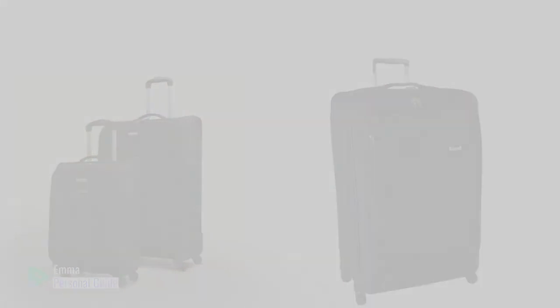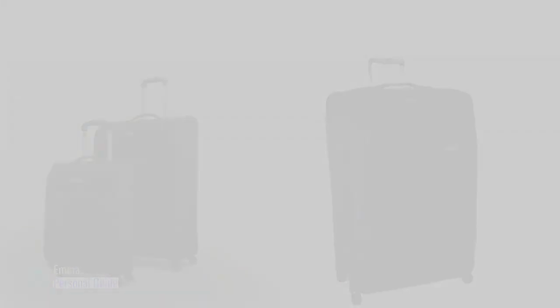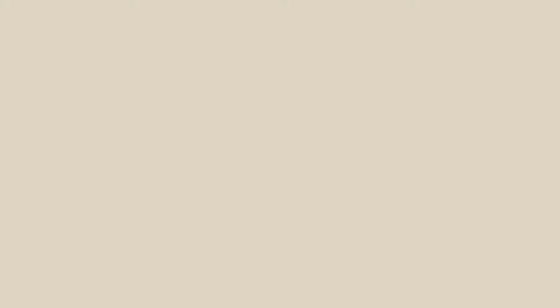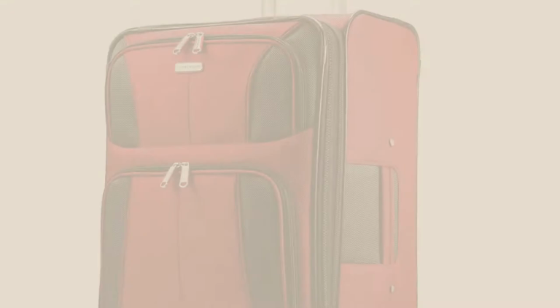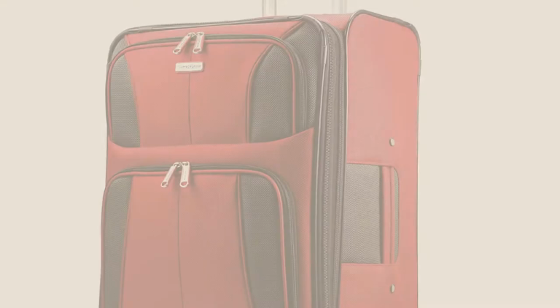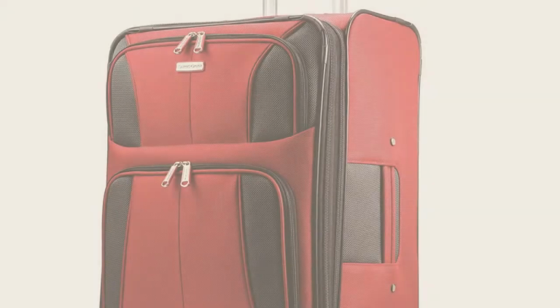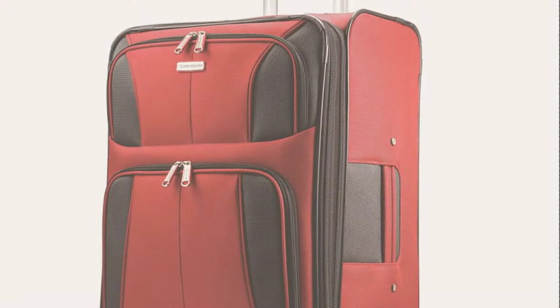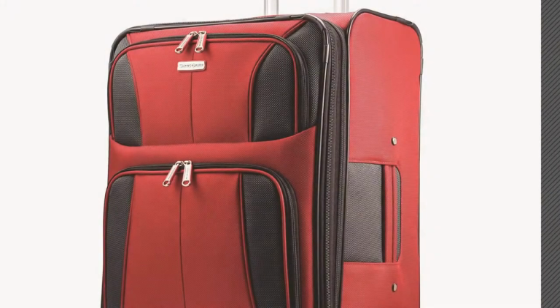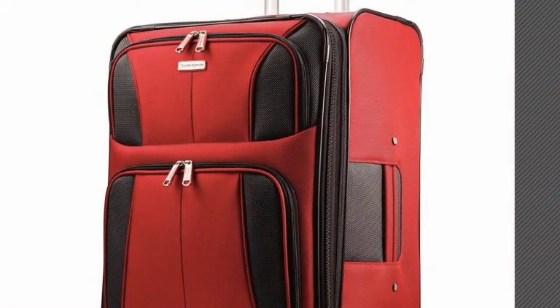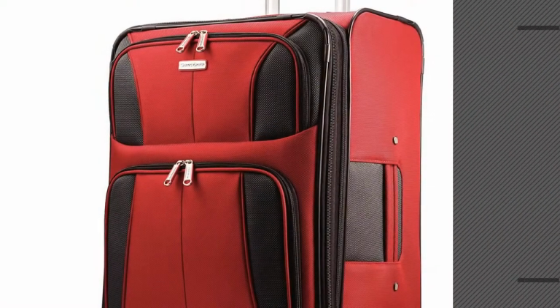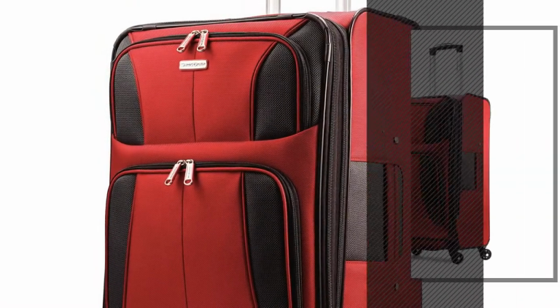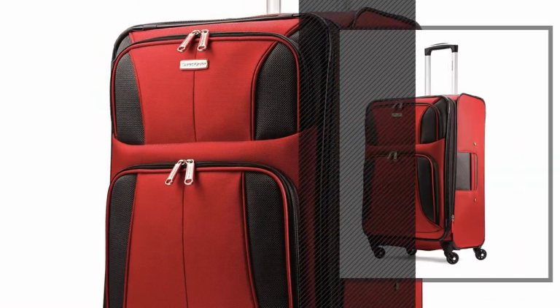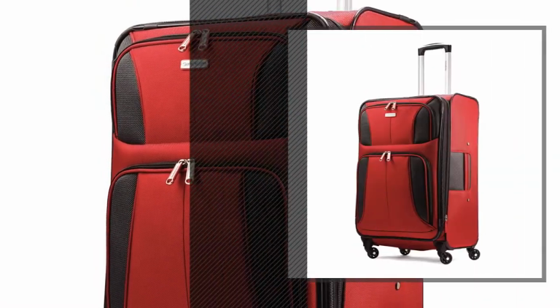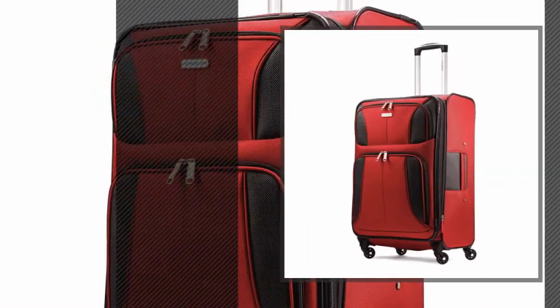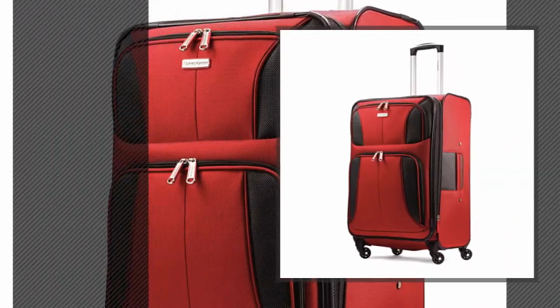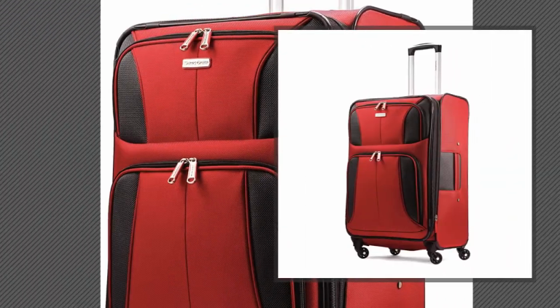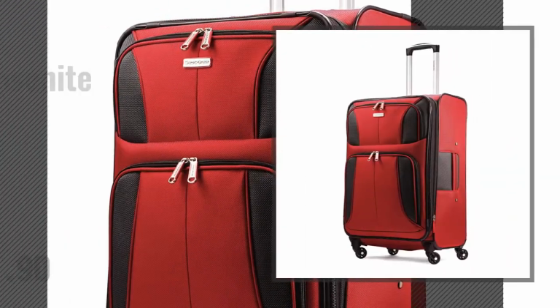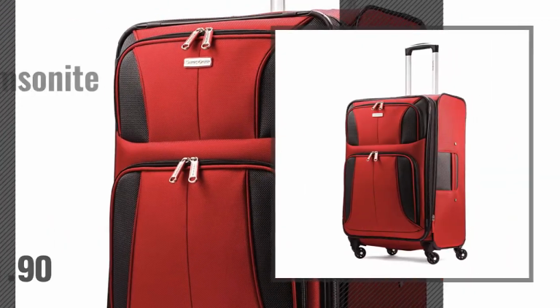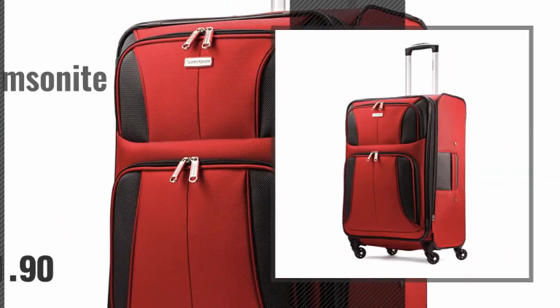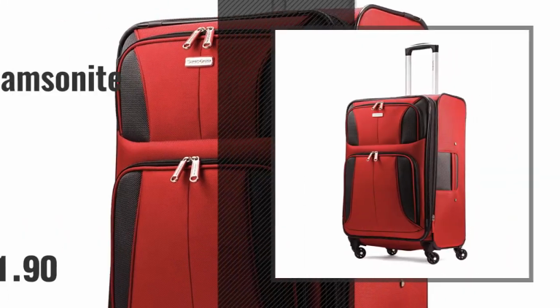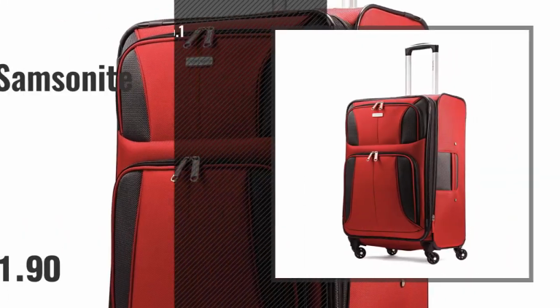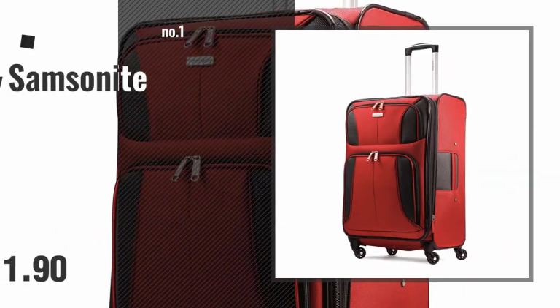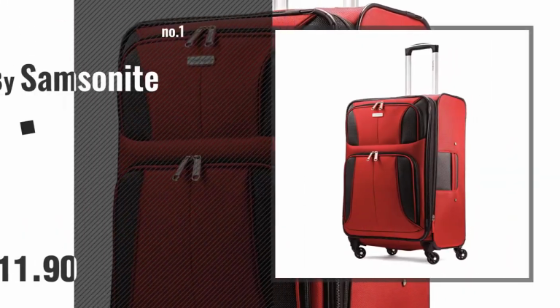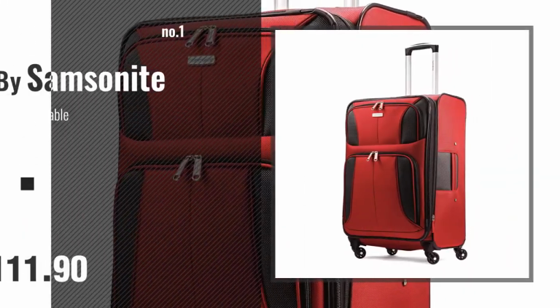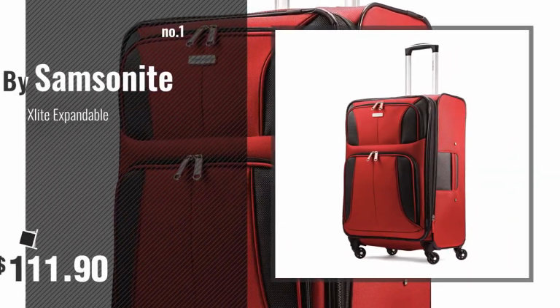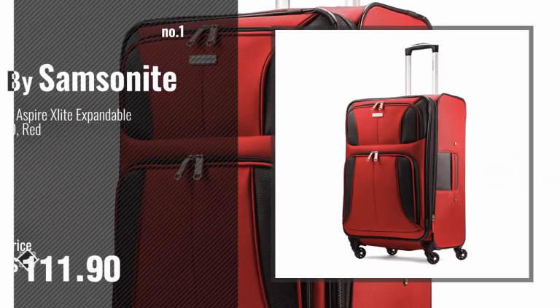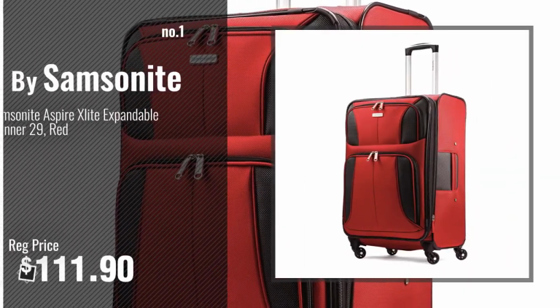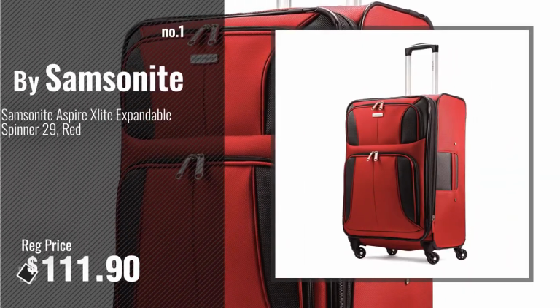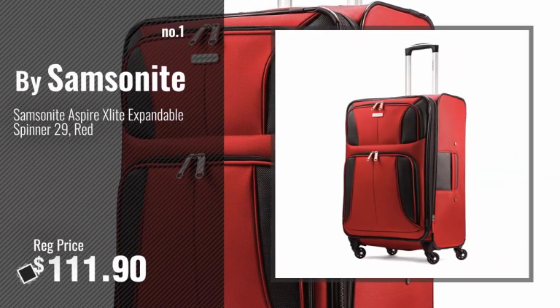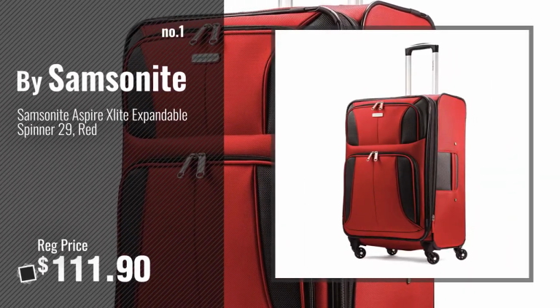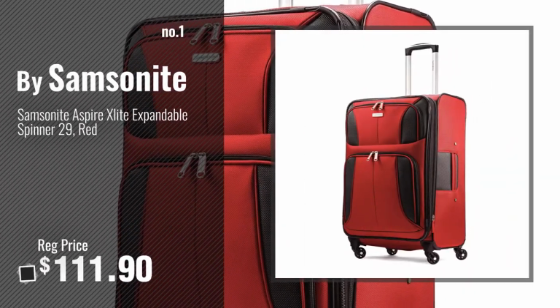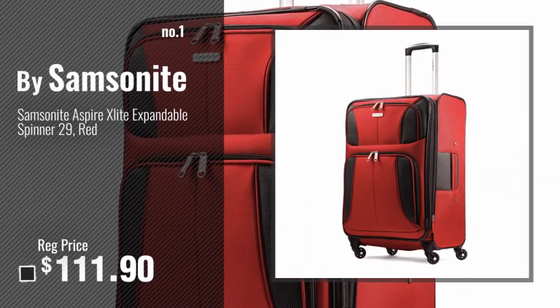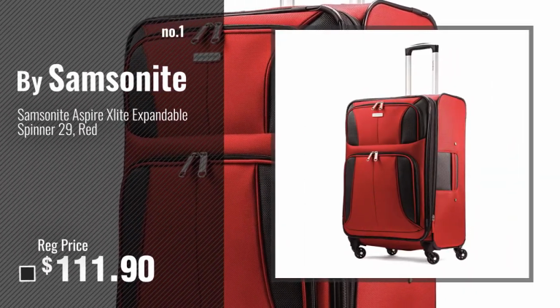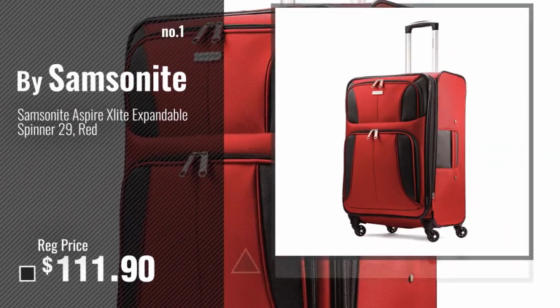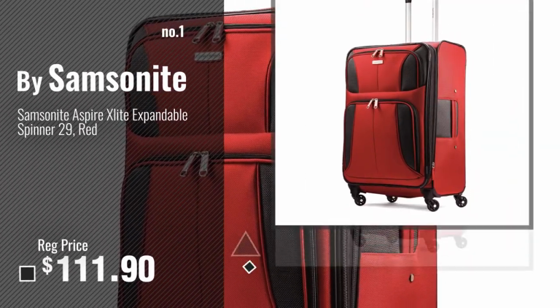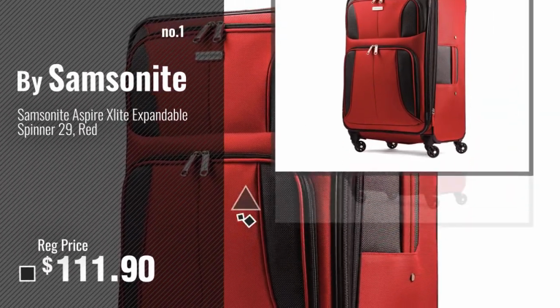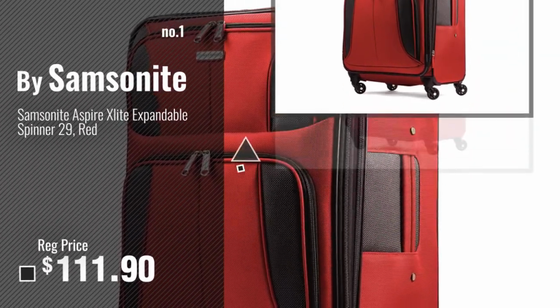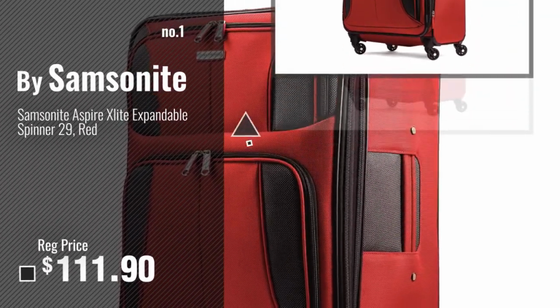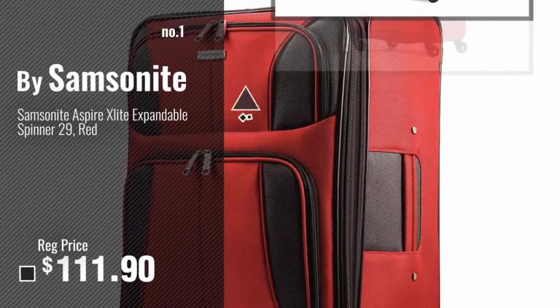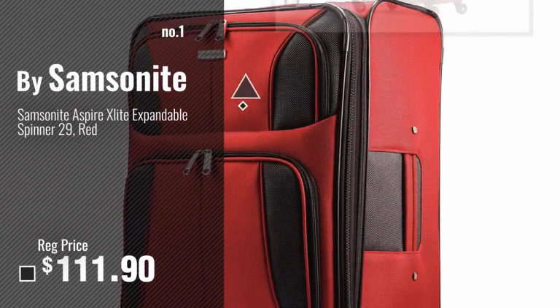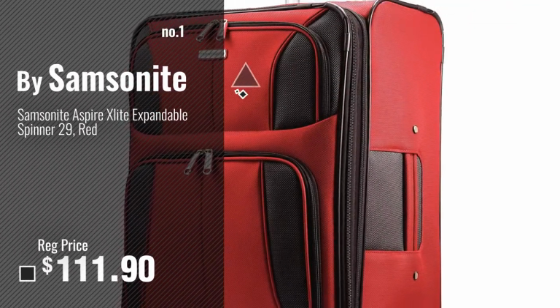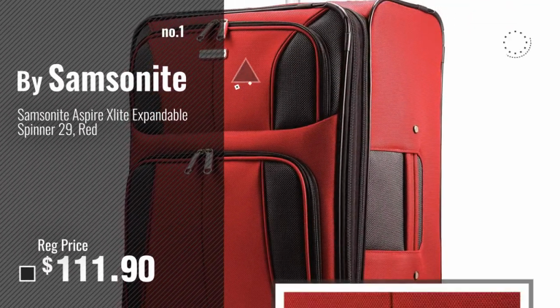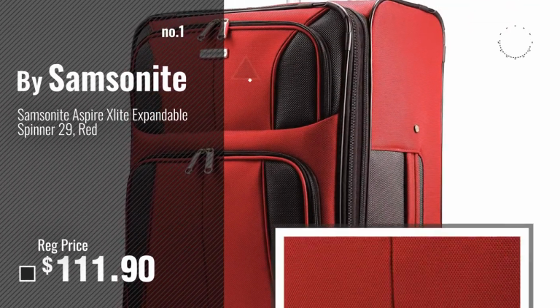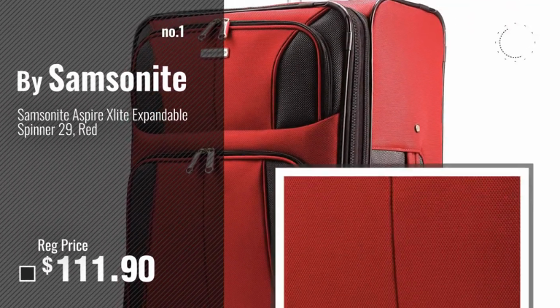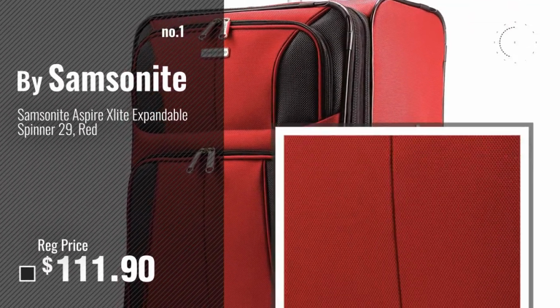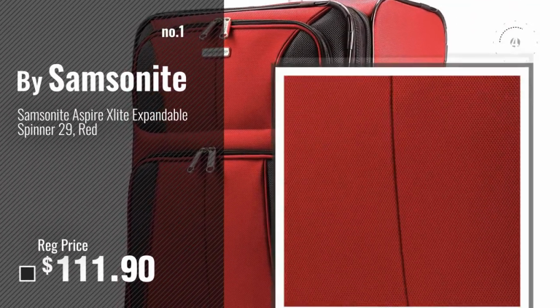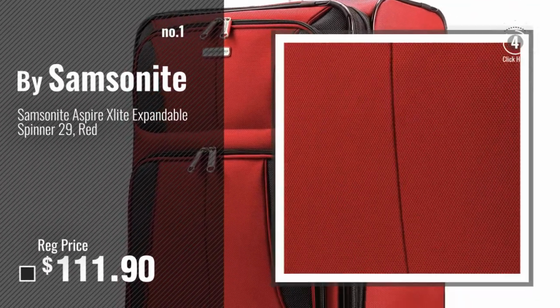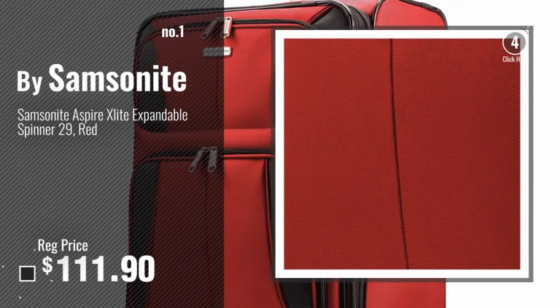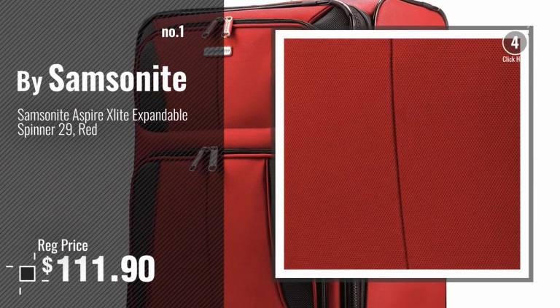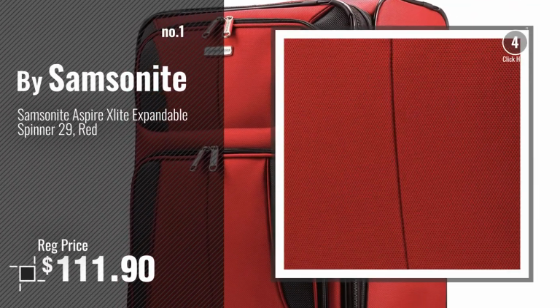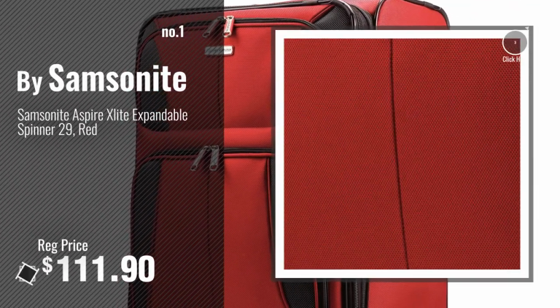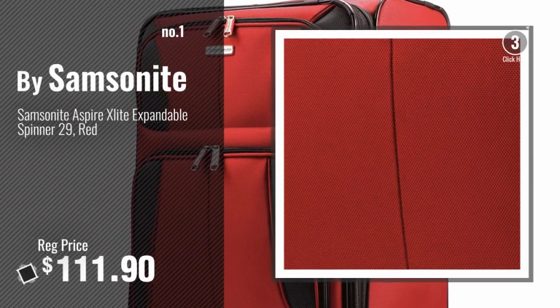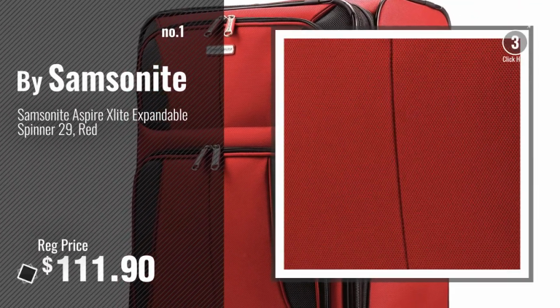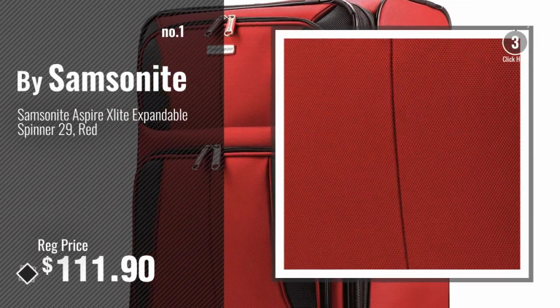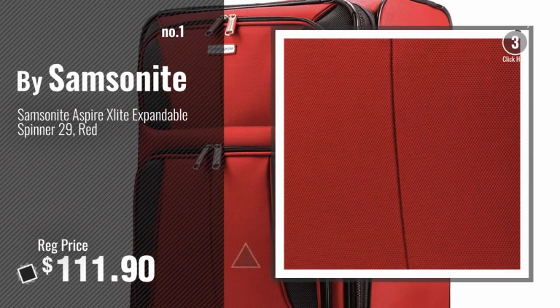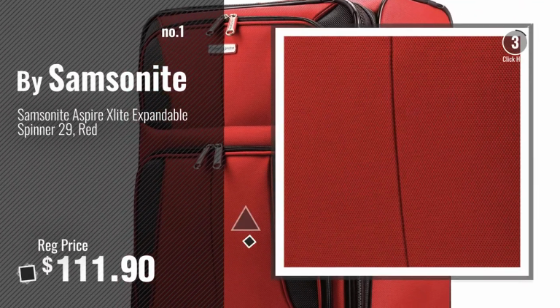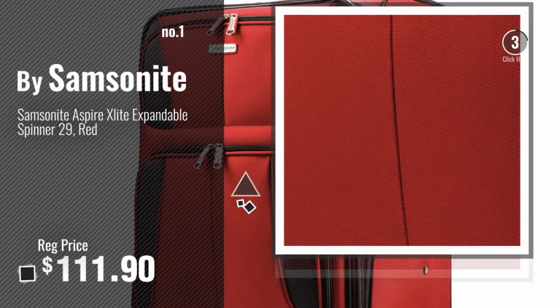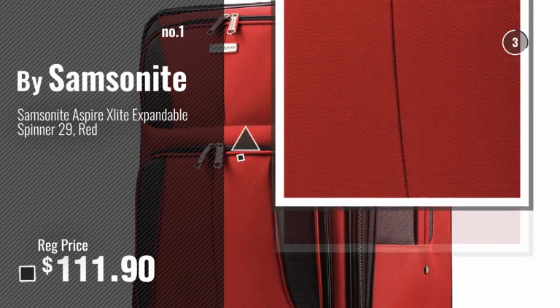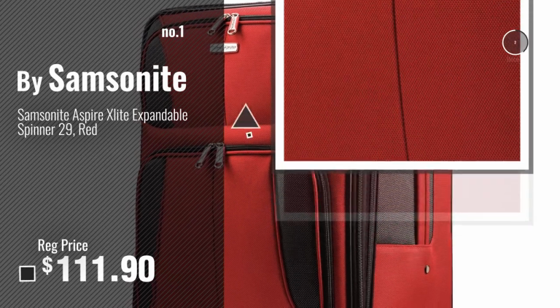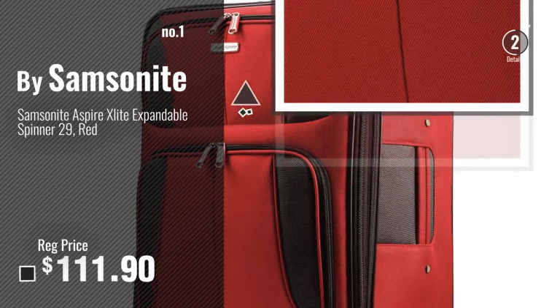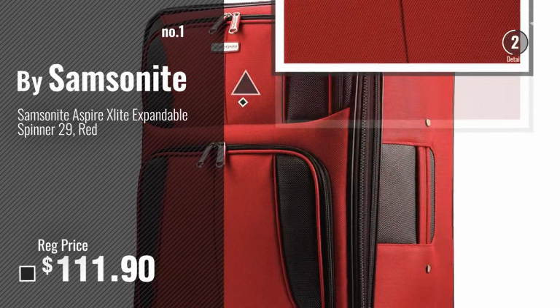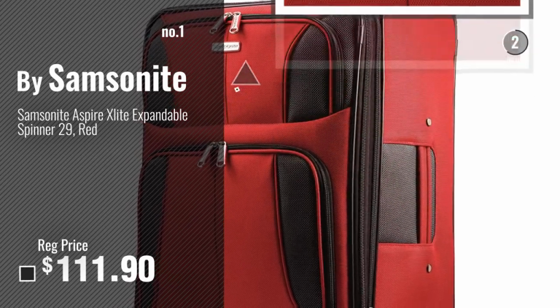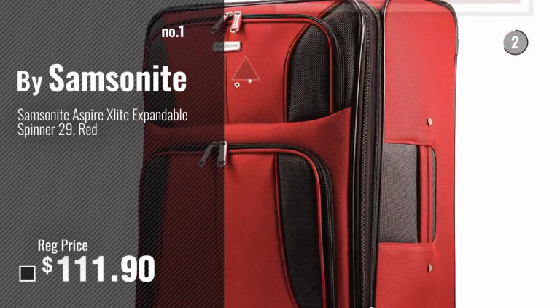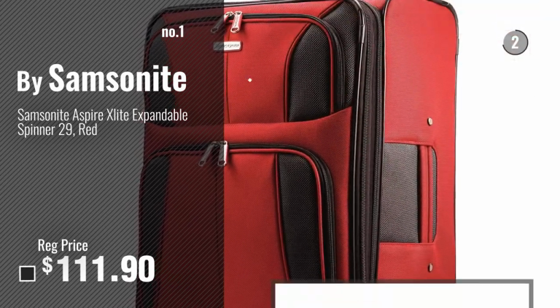Number 1, Most Popular, by Samsonite. Watch this video and choose your favorite.